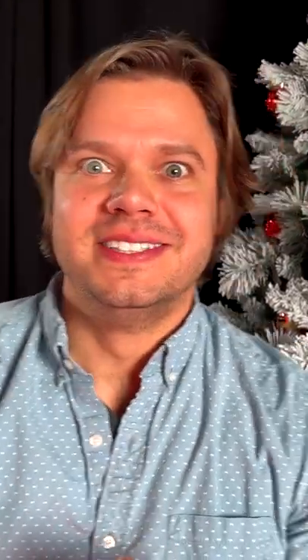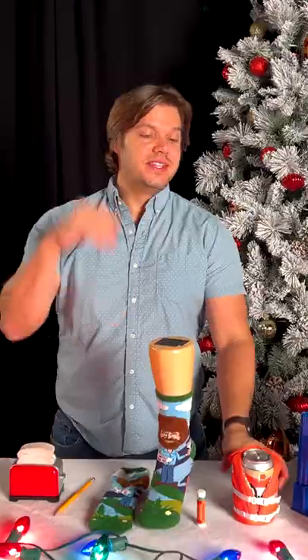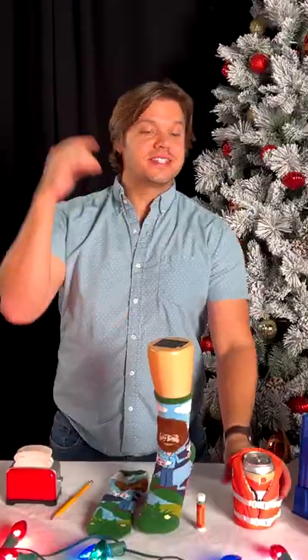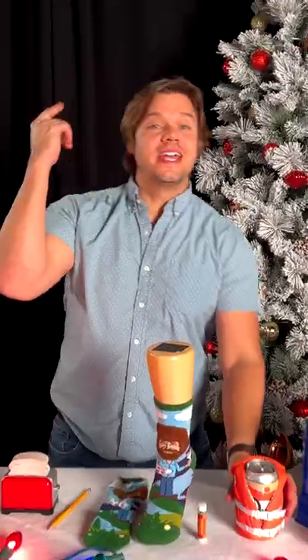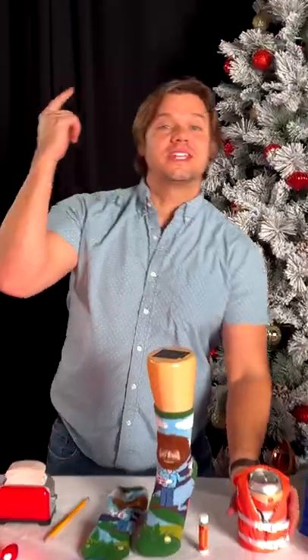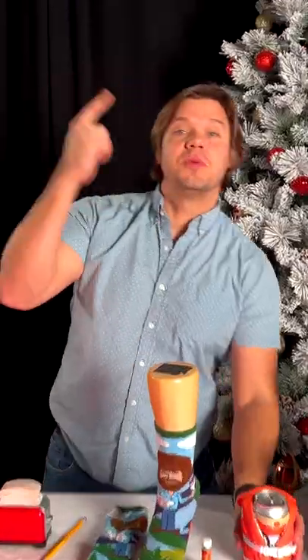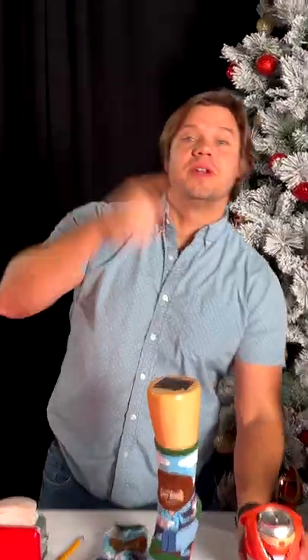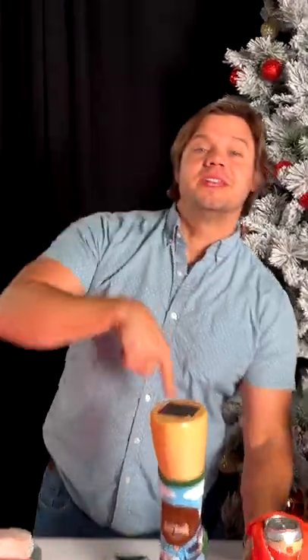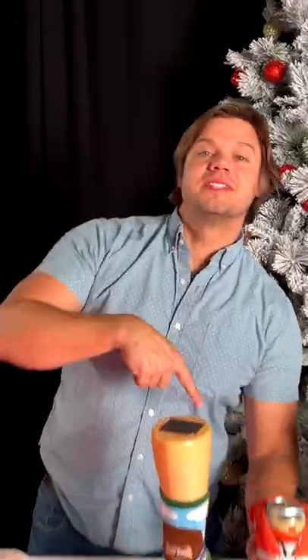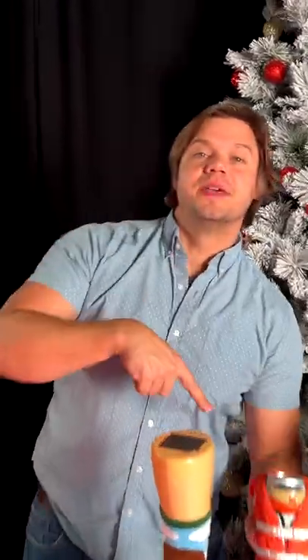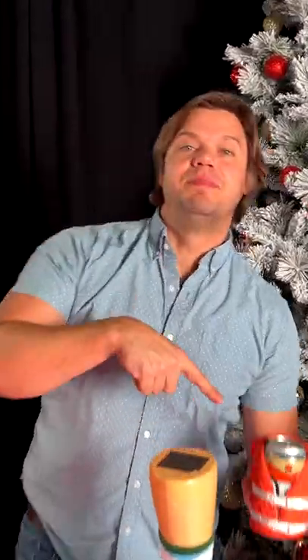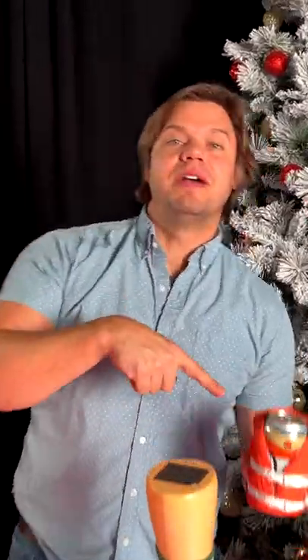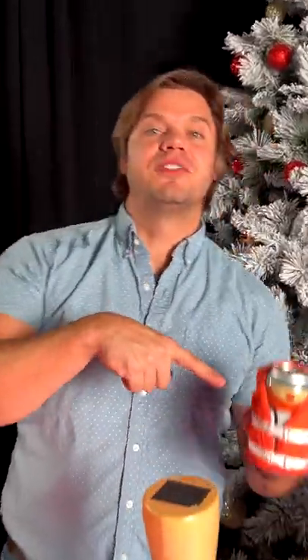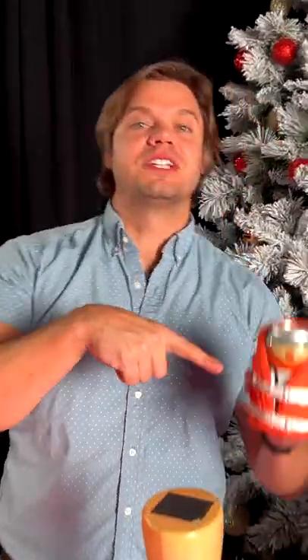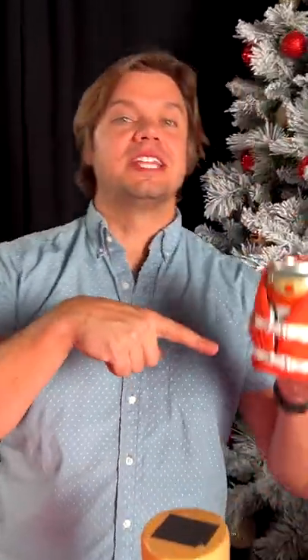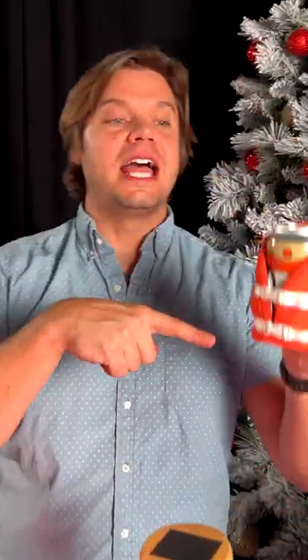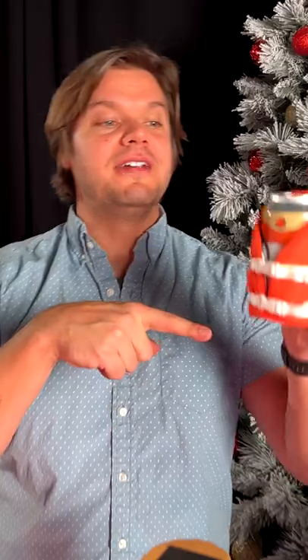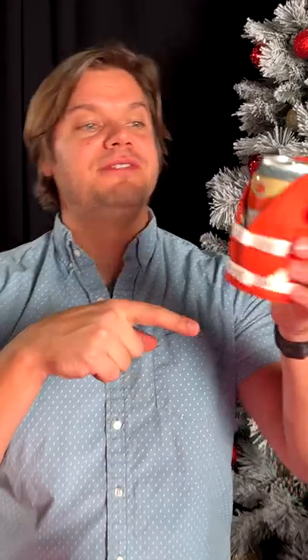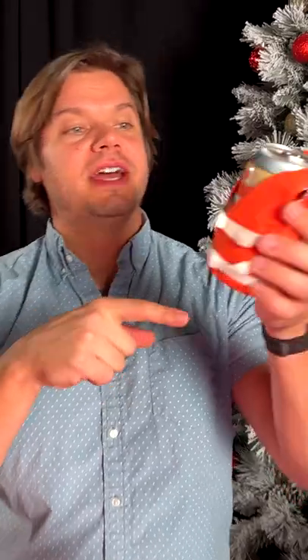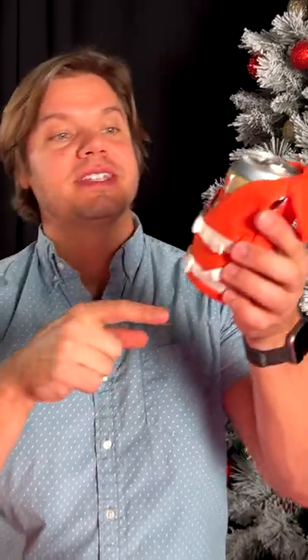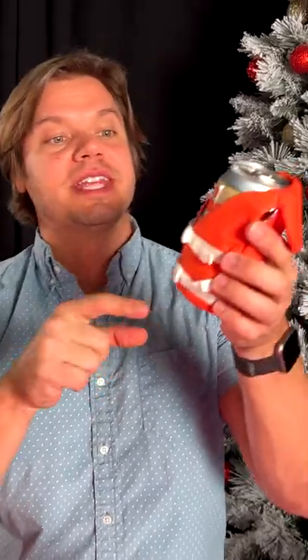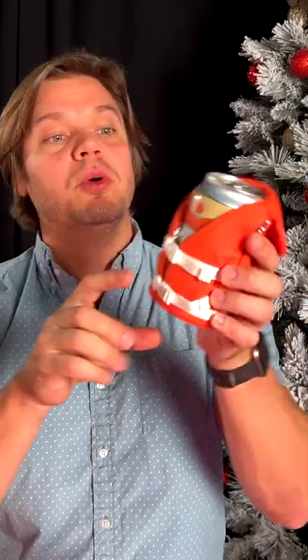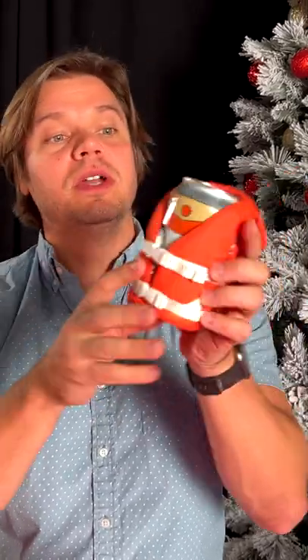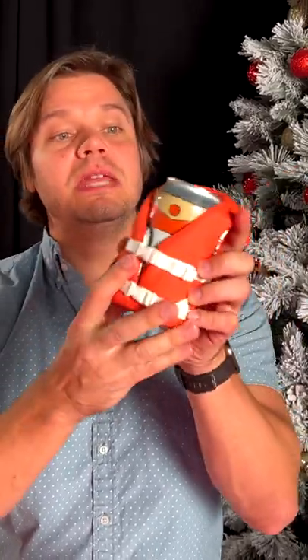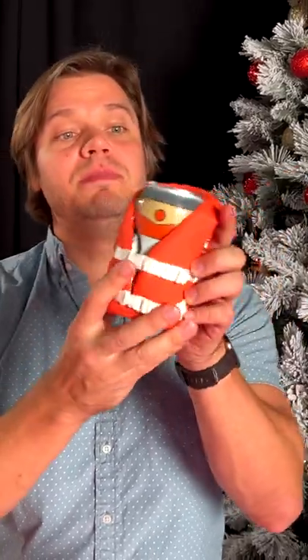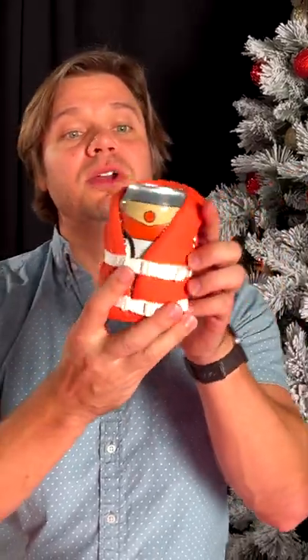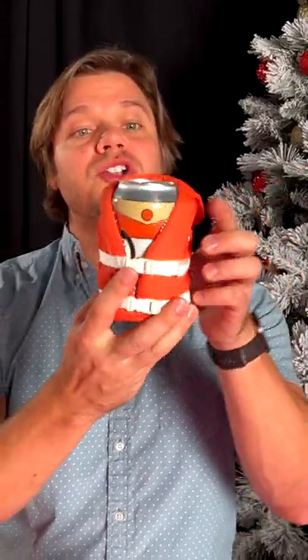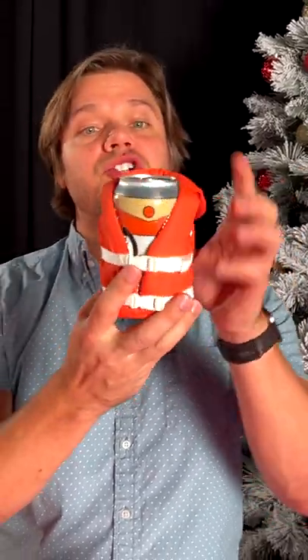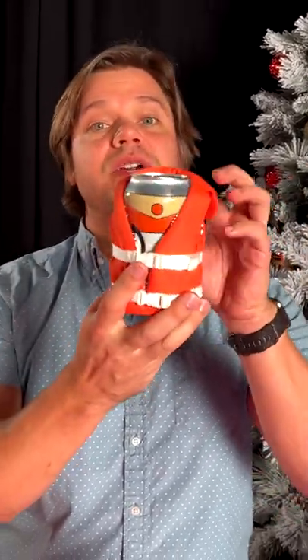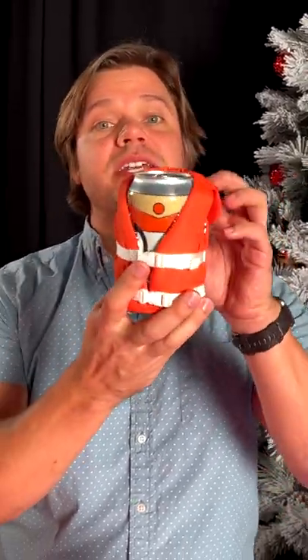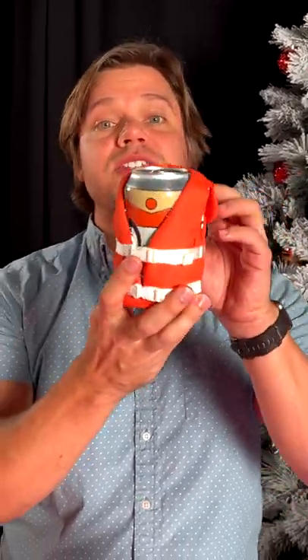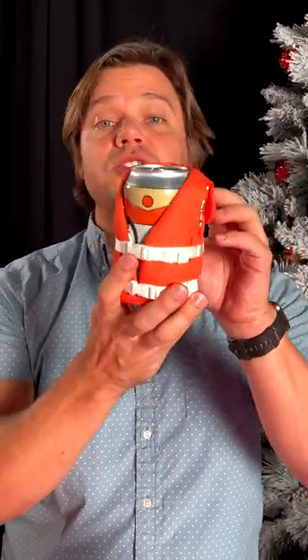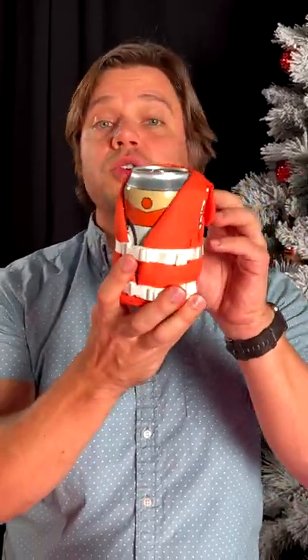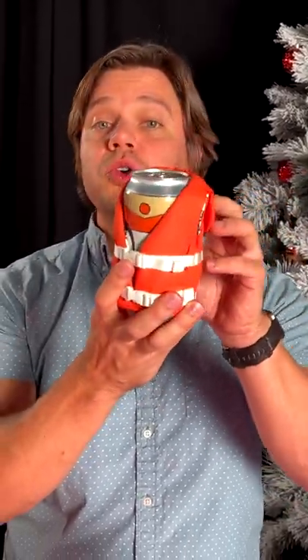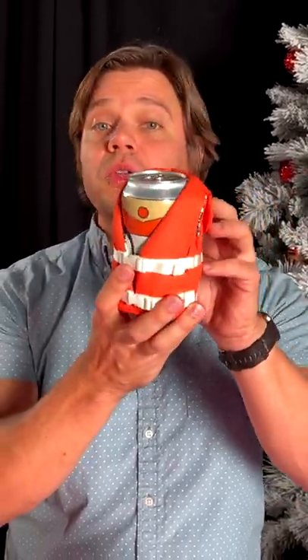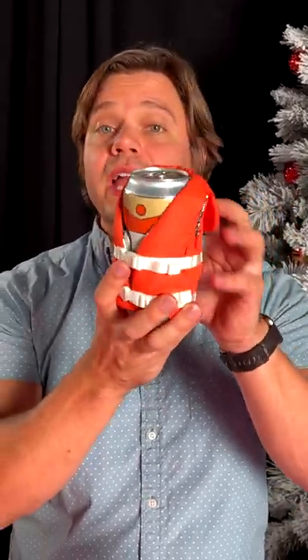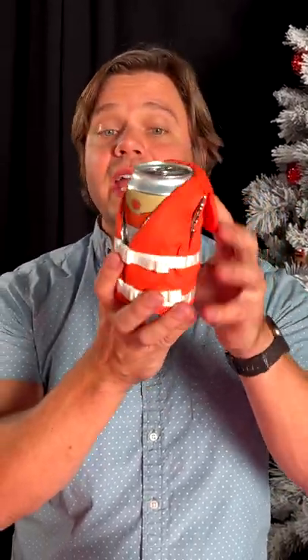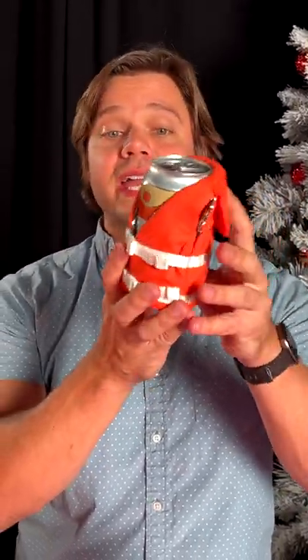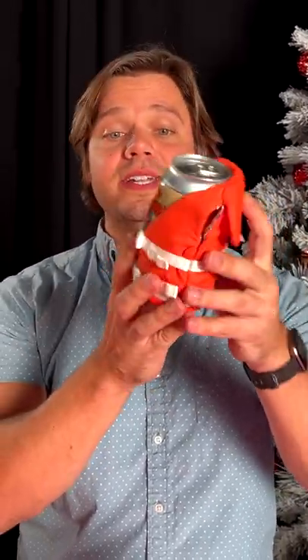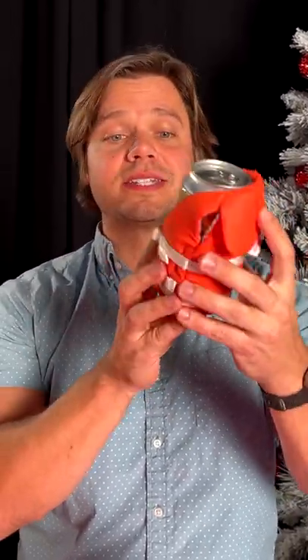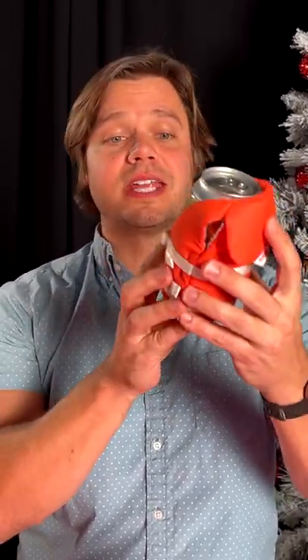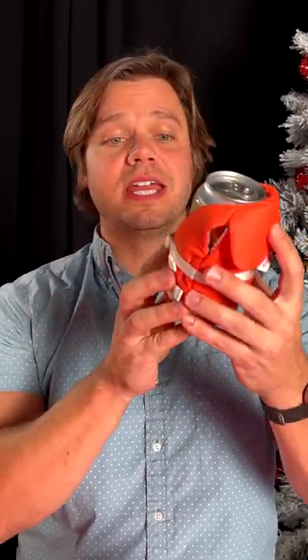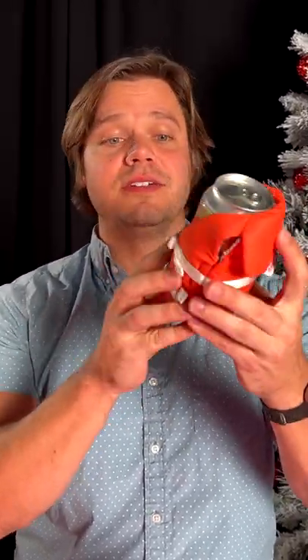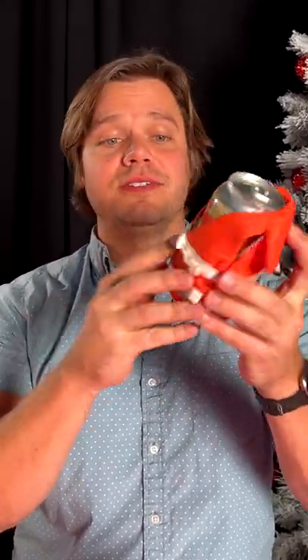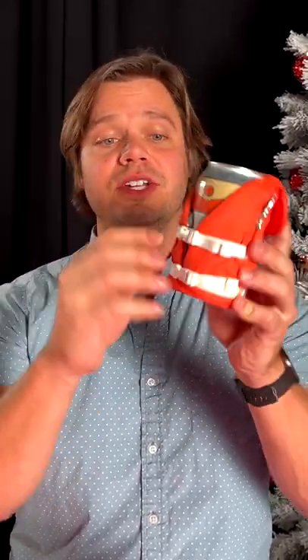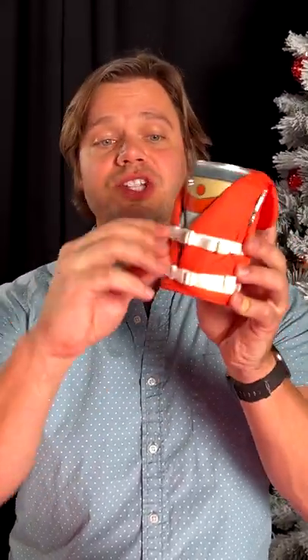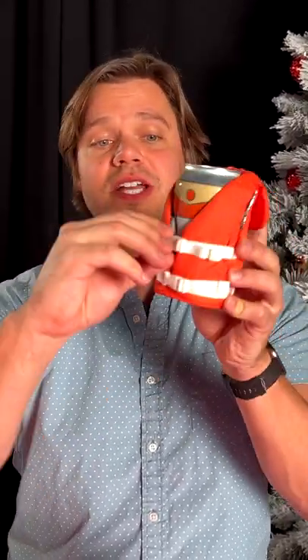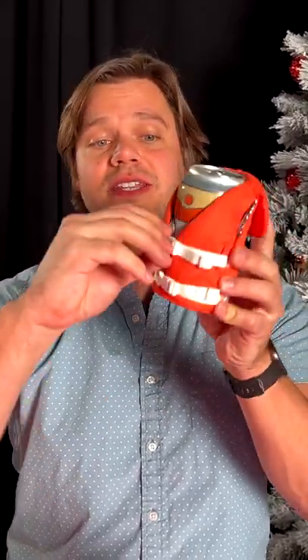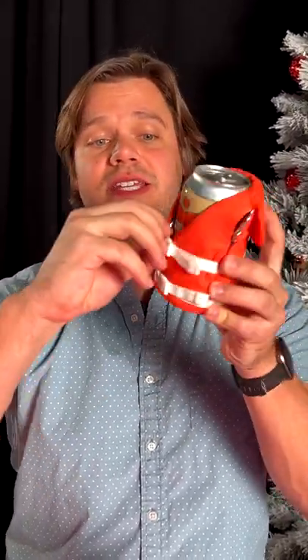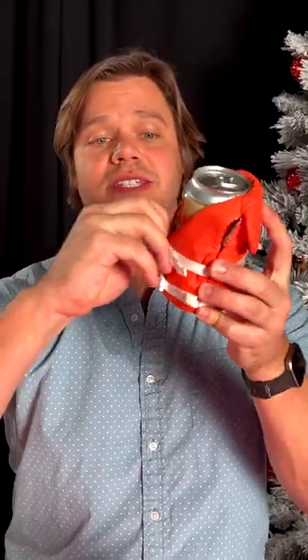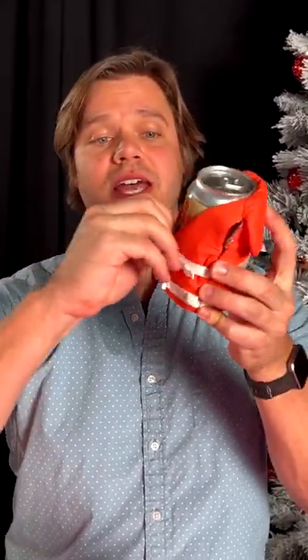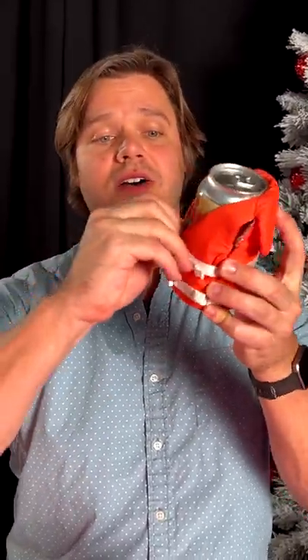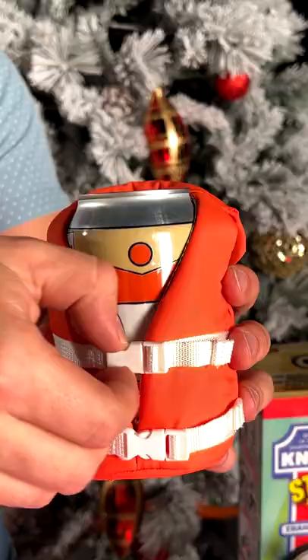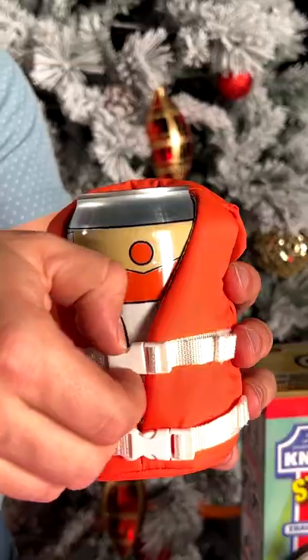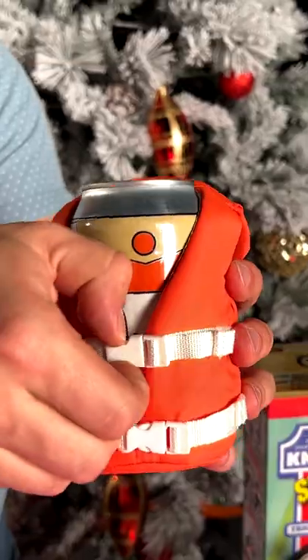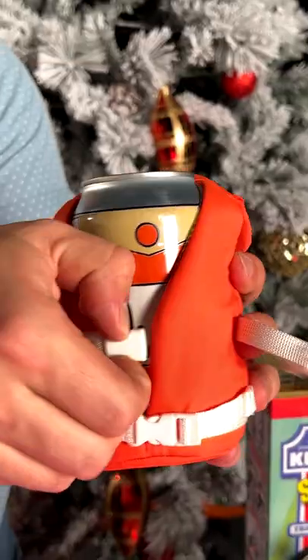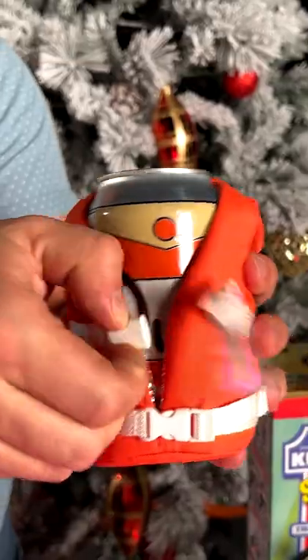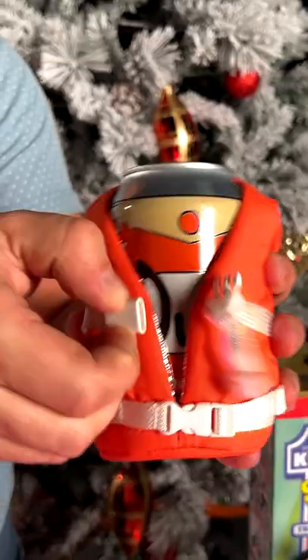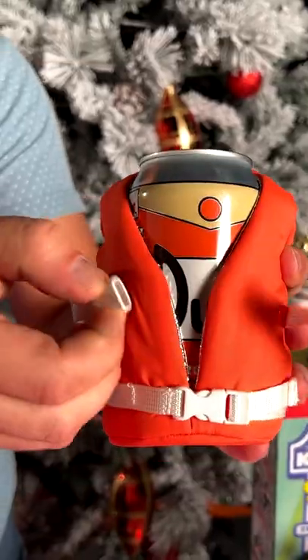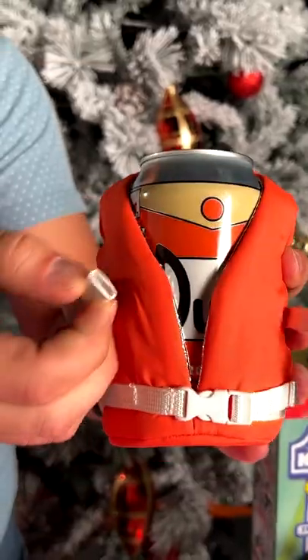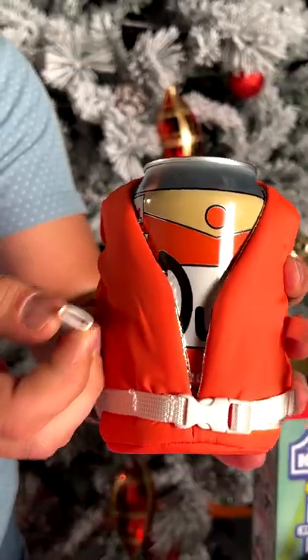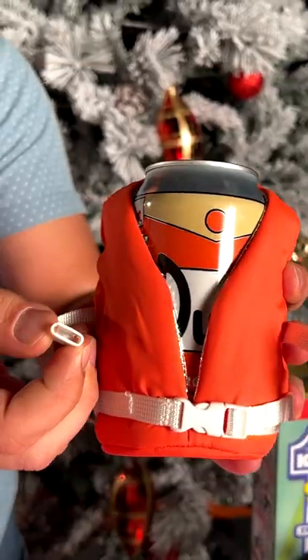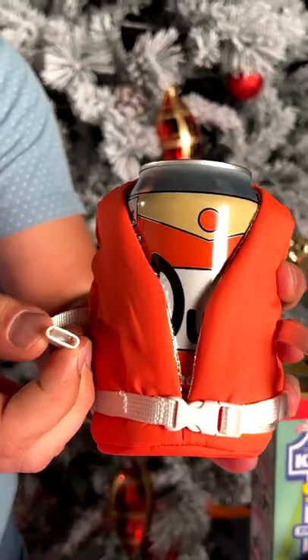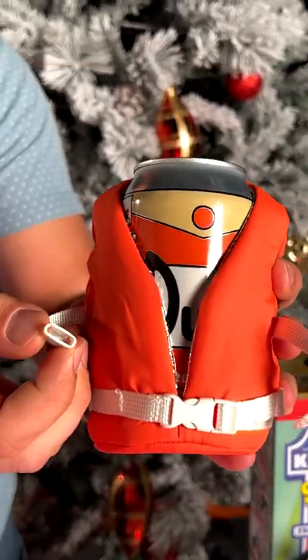This next one is the Beverage Life Vest. It will keep your drinks cool and safe, and check this out, it's adjustable.